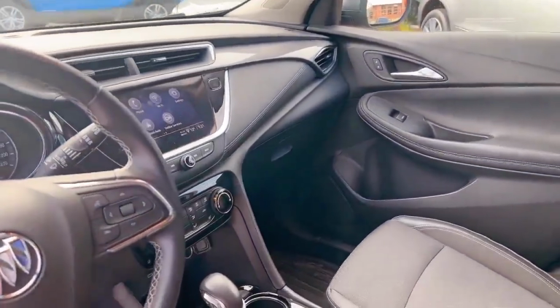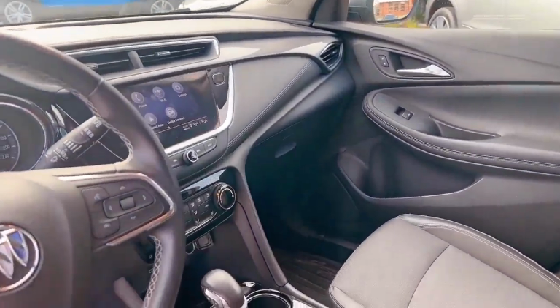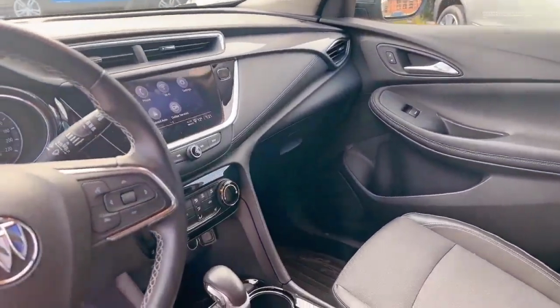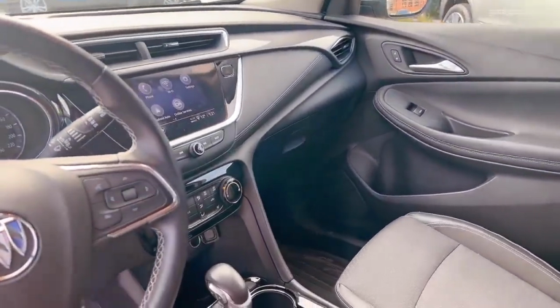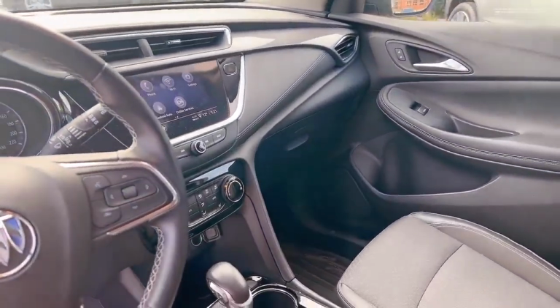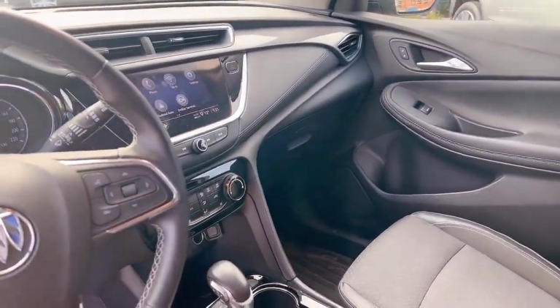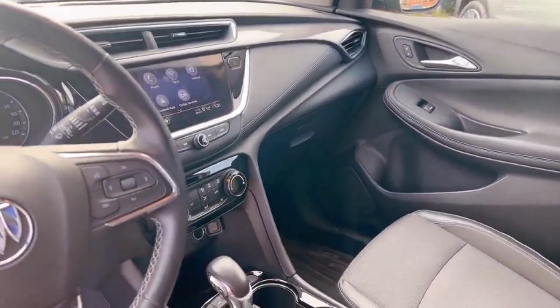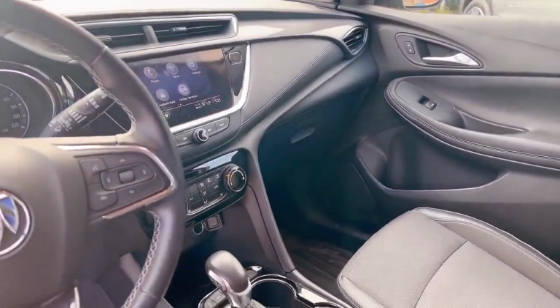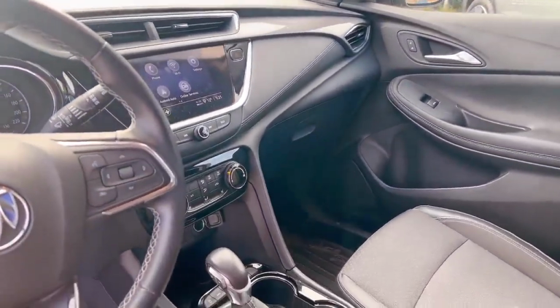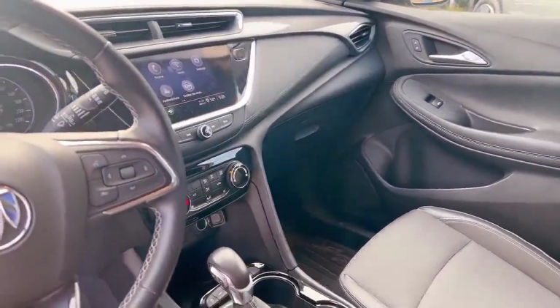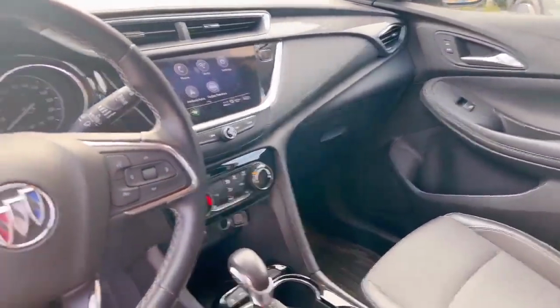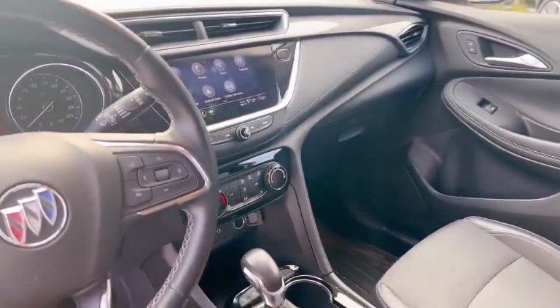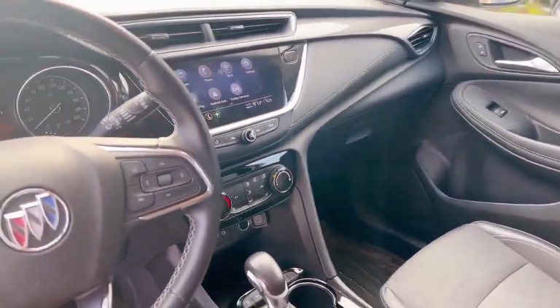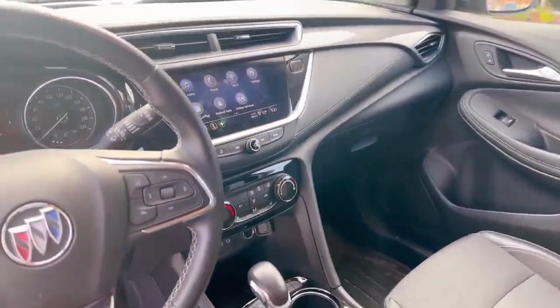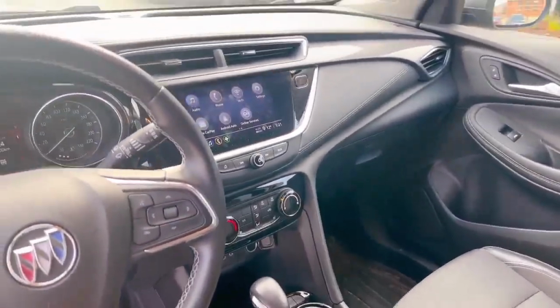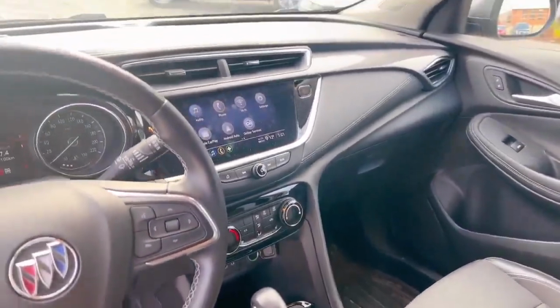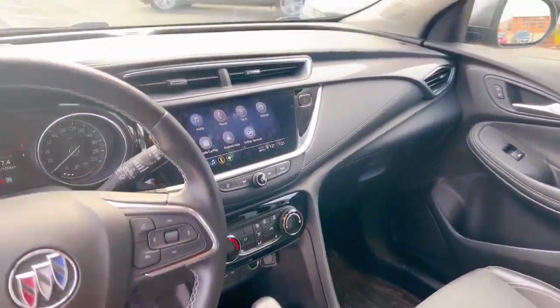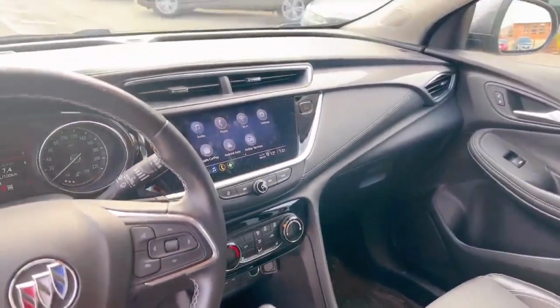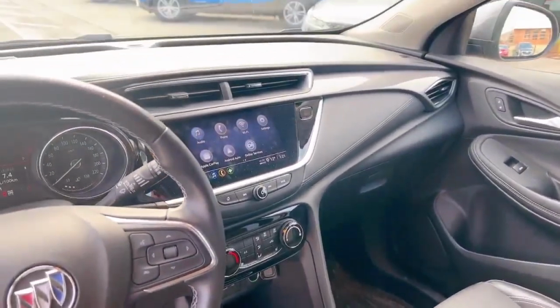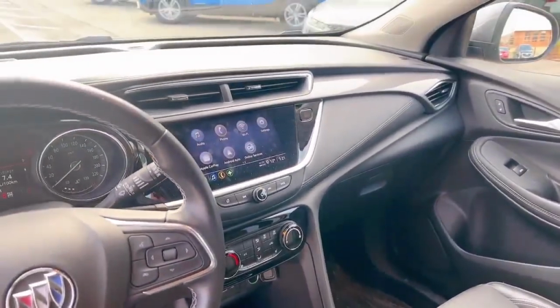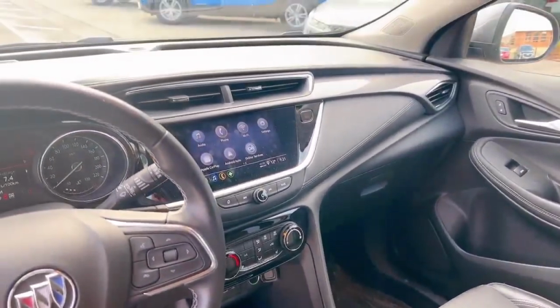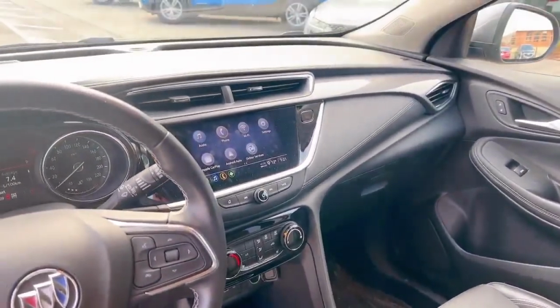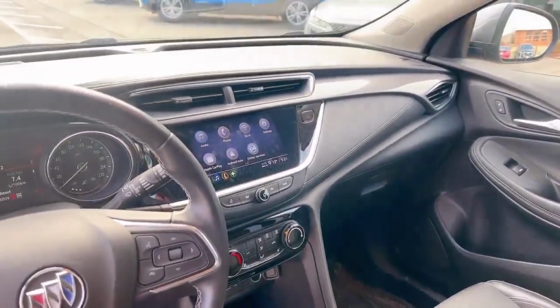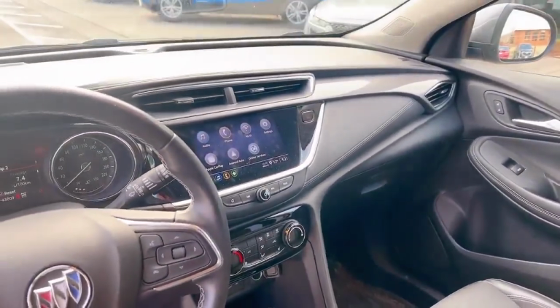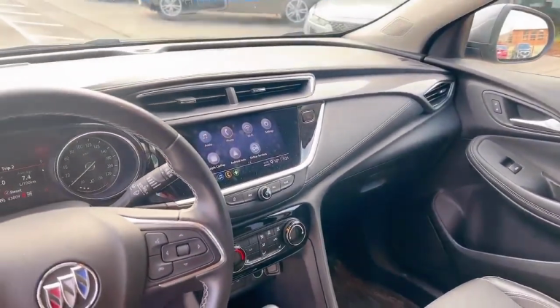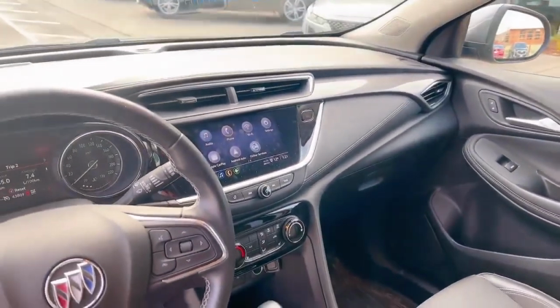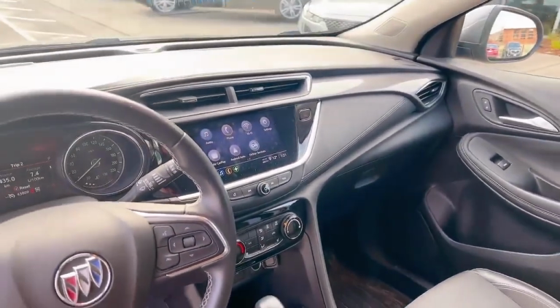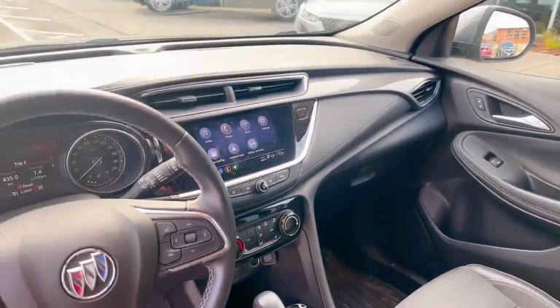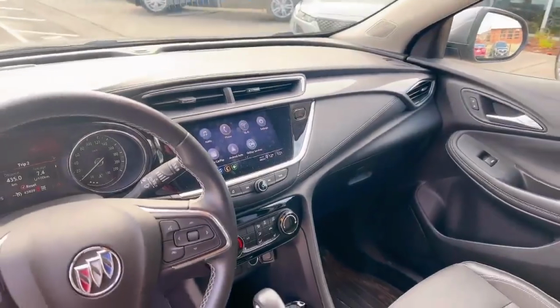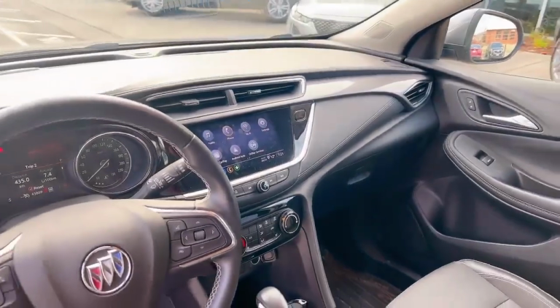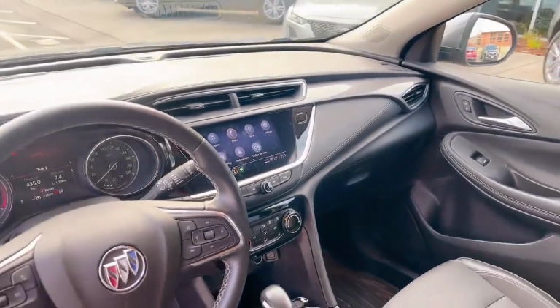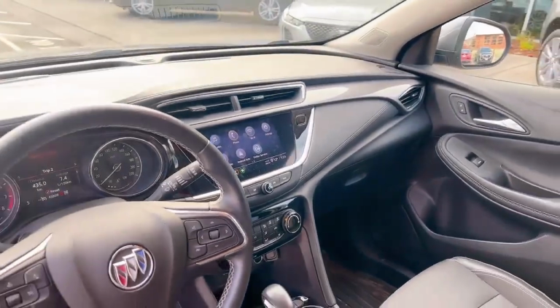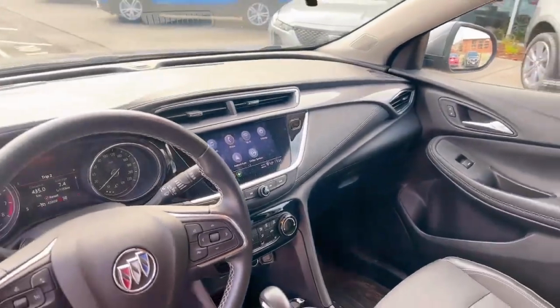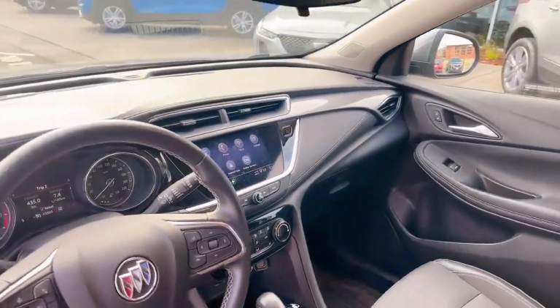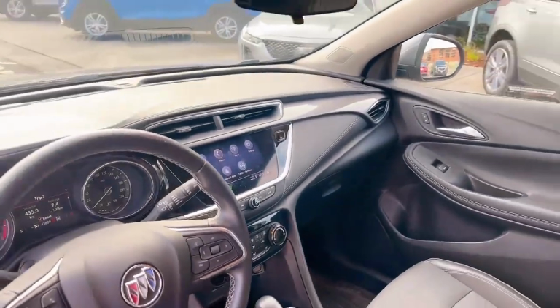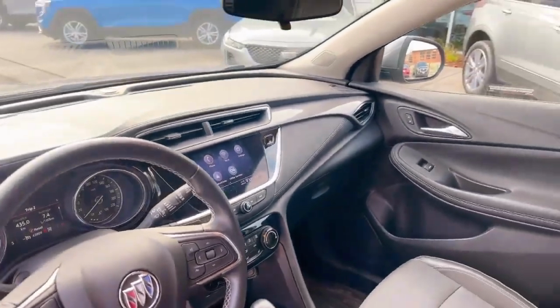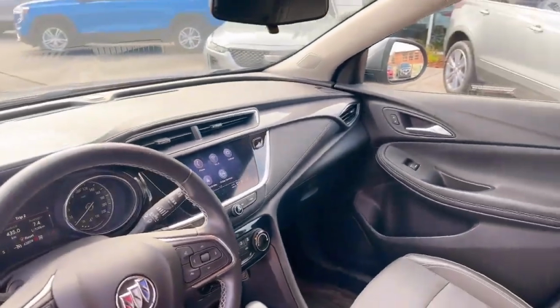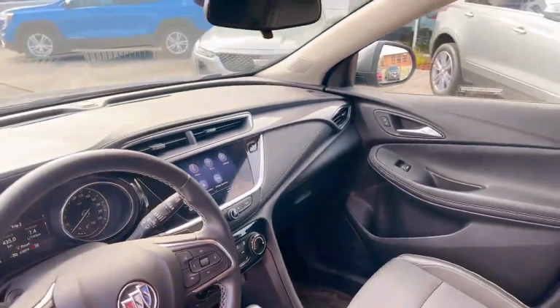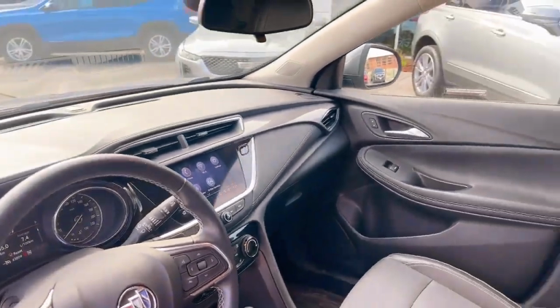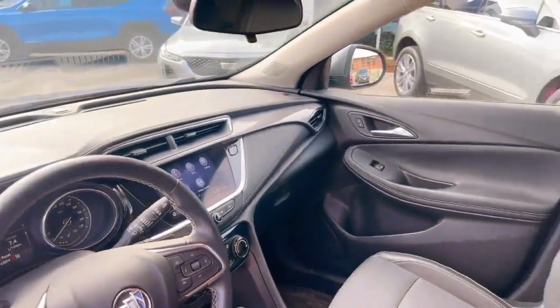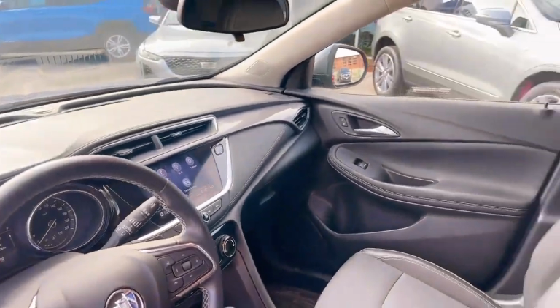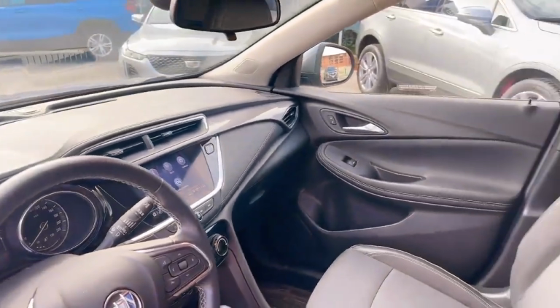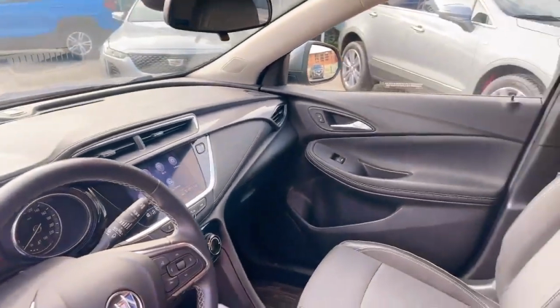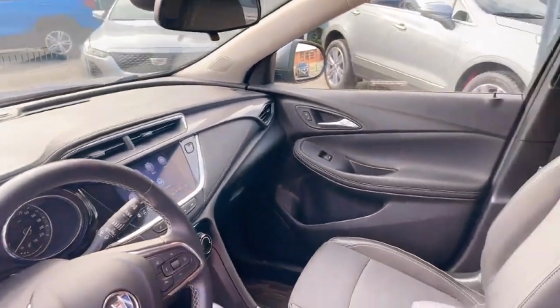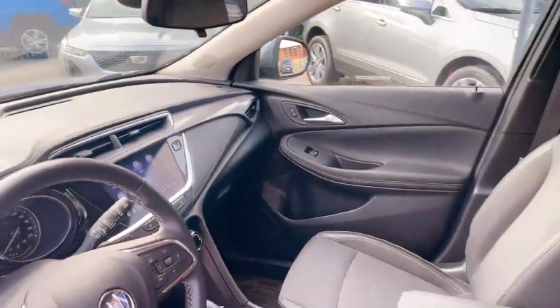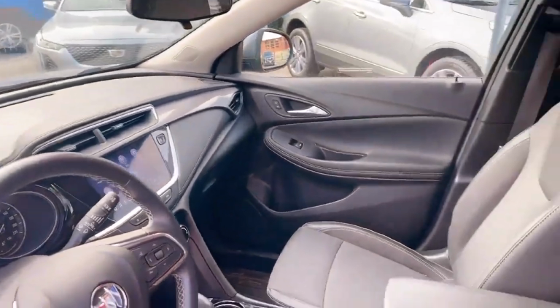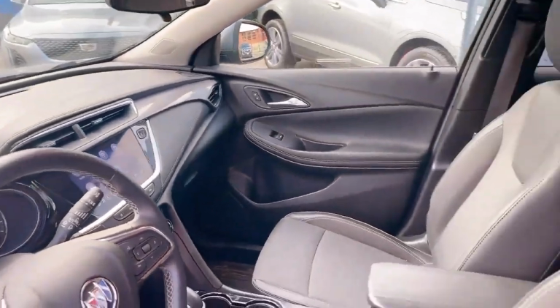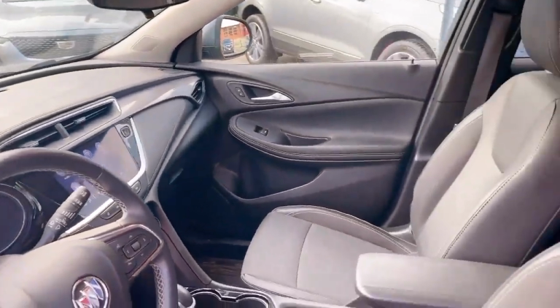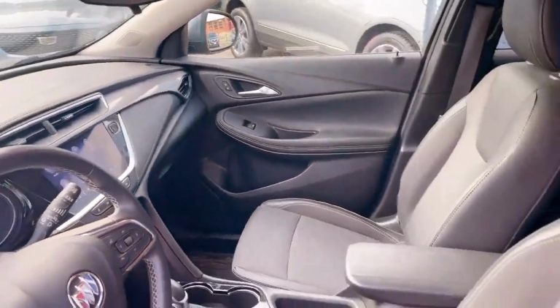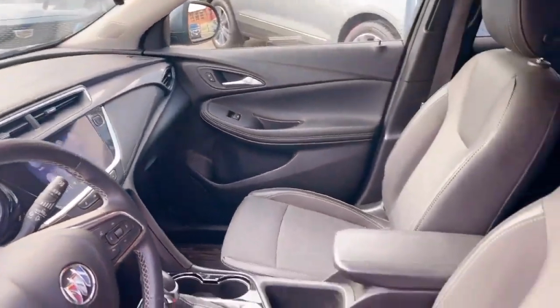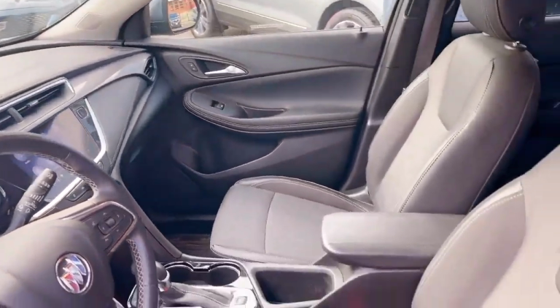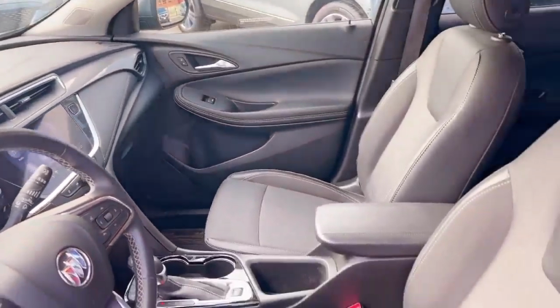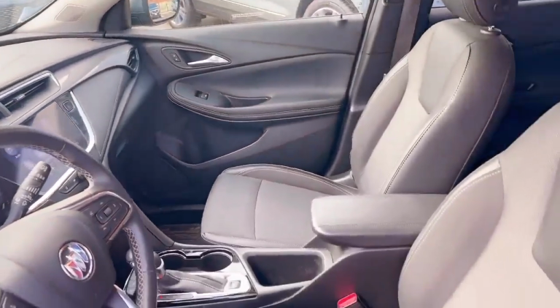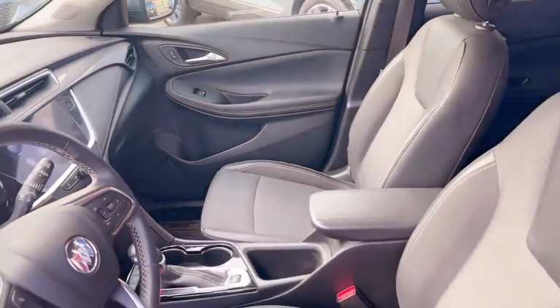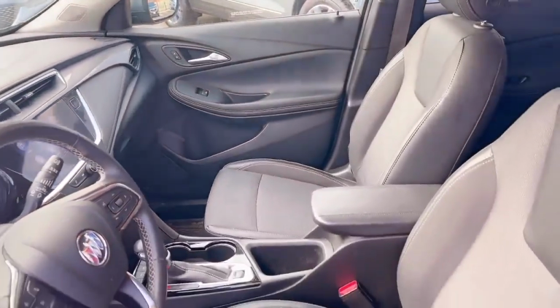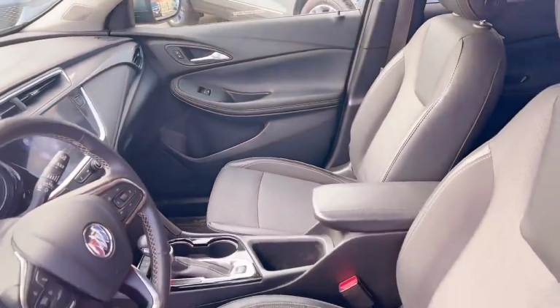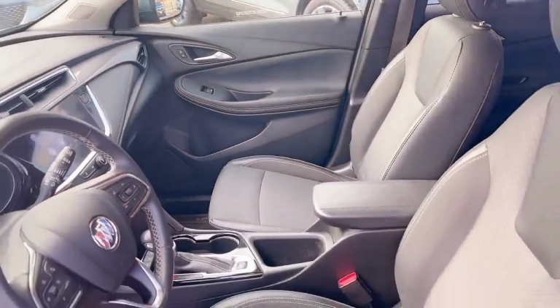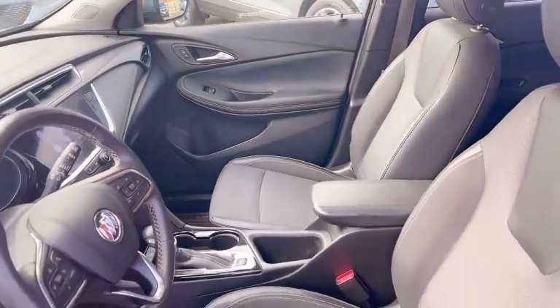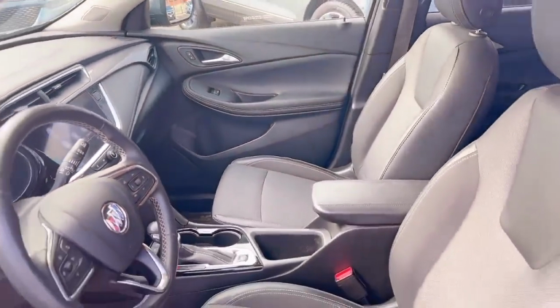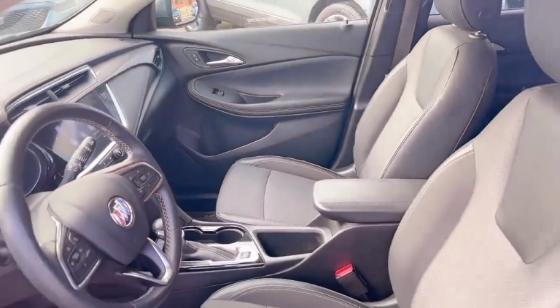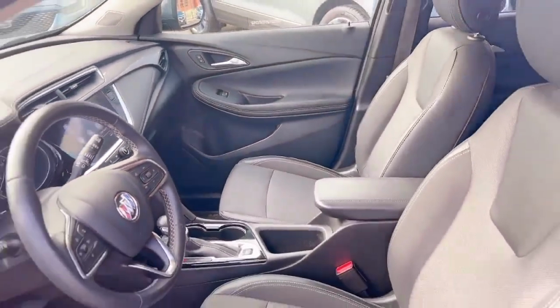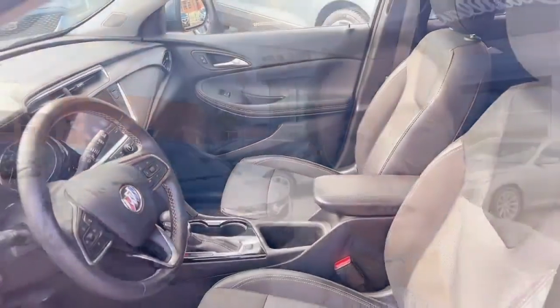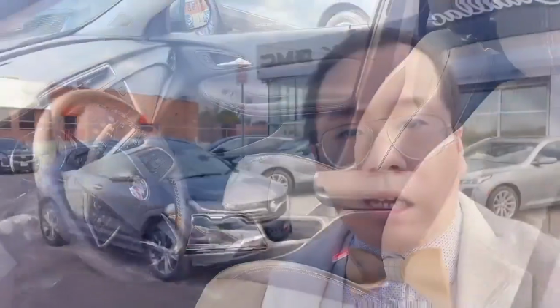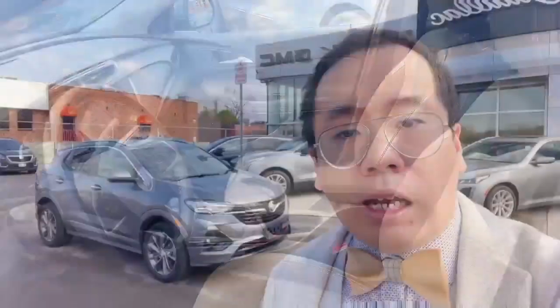And also, this is all-wheel drive, comes with the parking camera, Apple CarPlay and Android Auto. These are all the features inside this Buick.